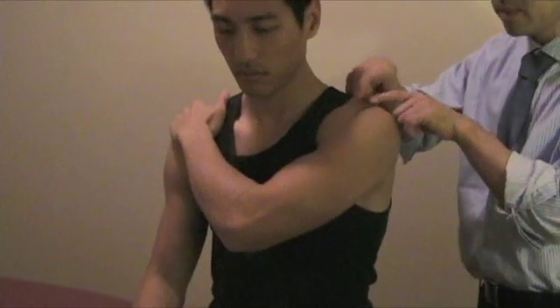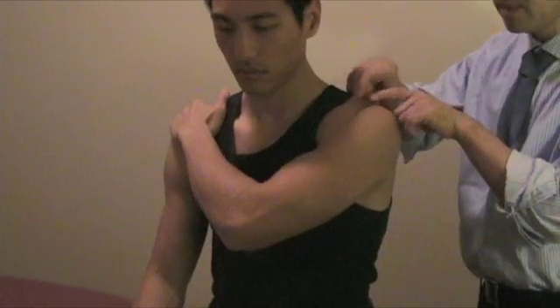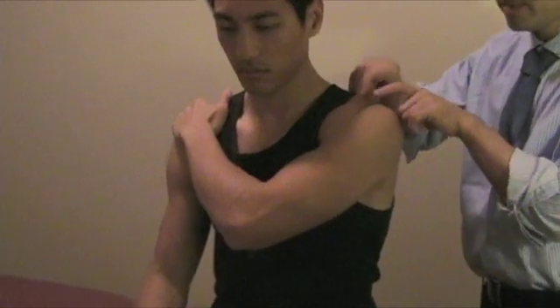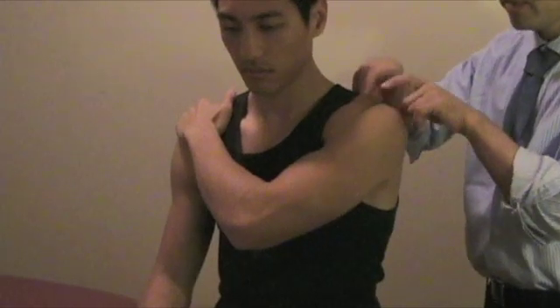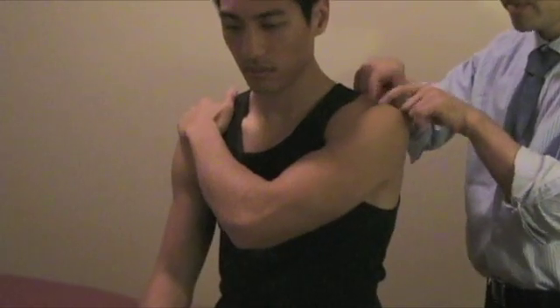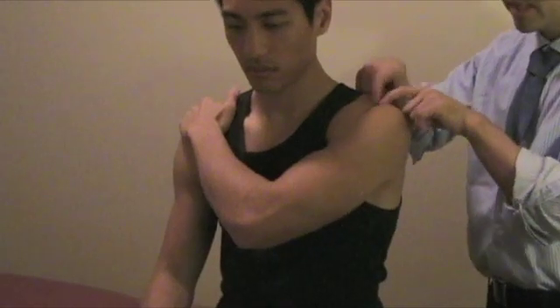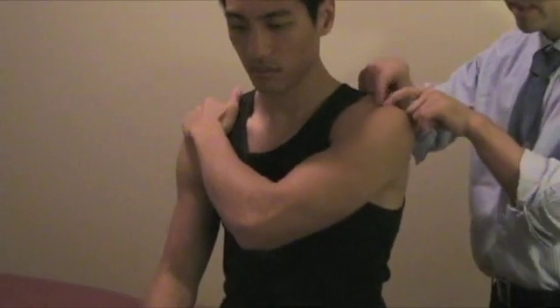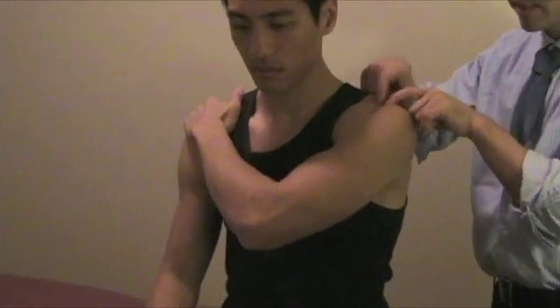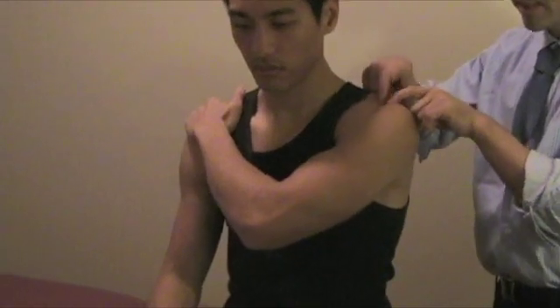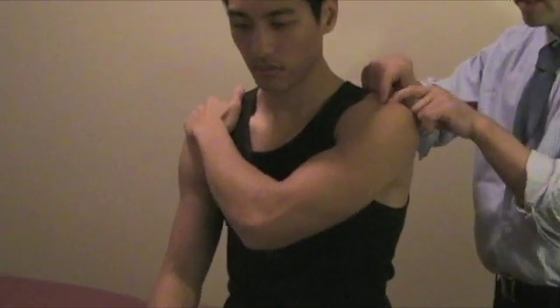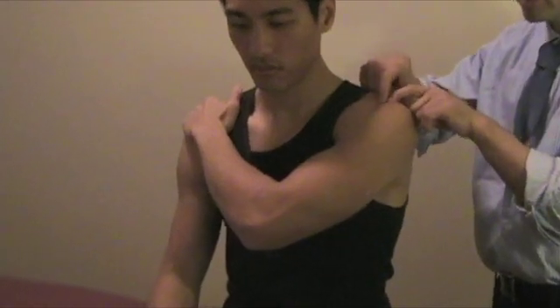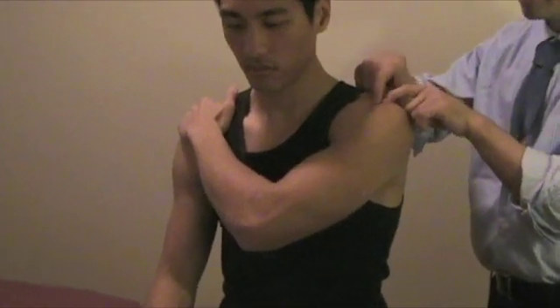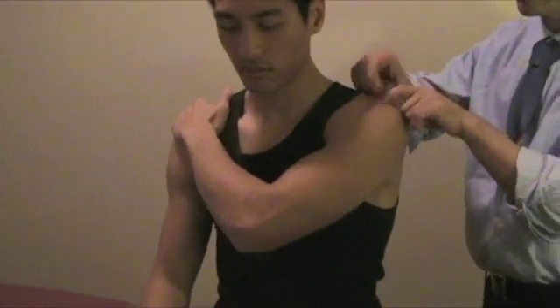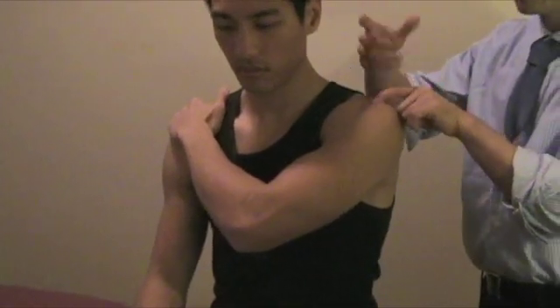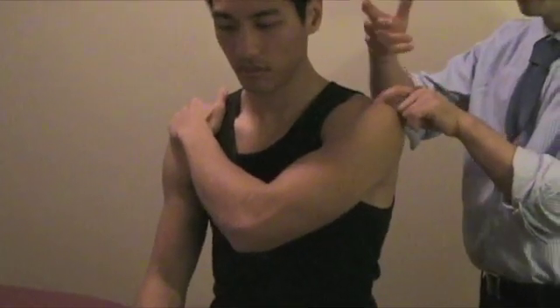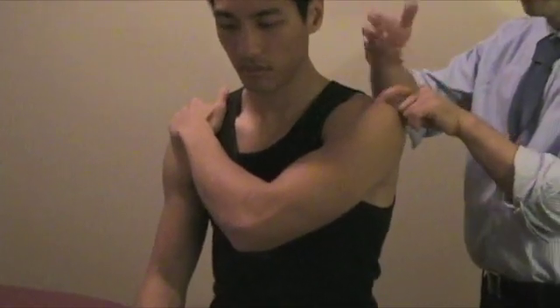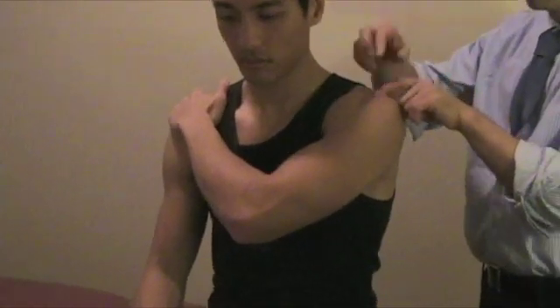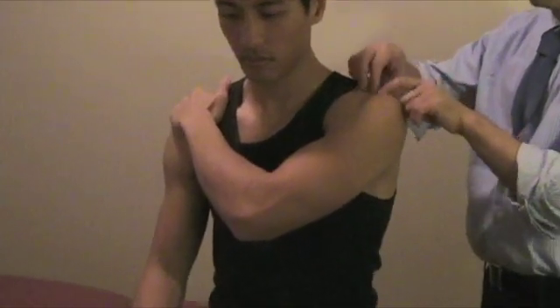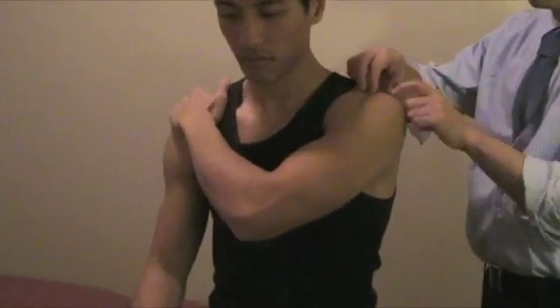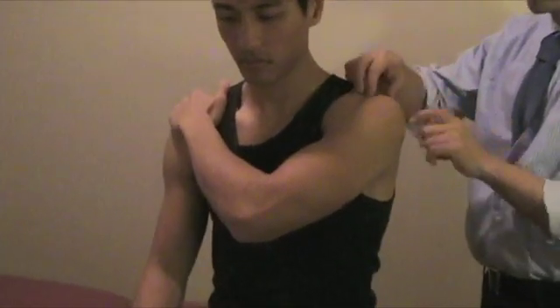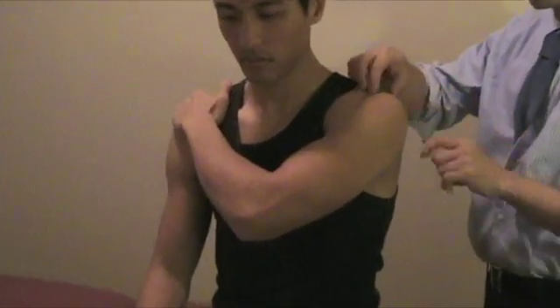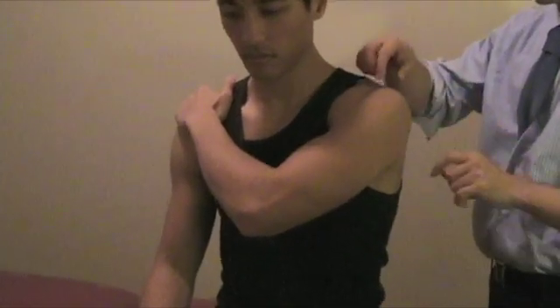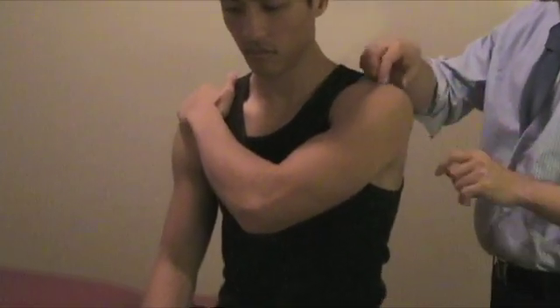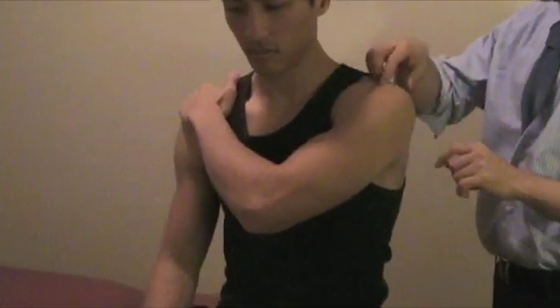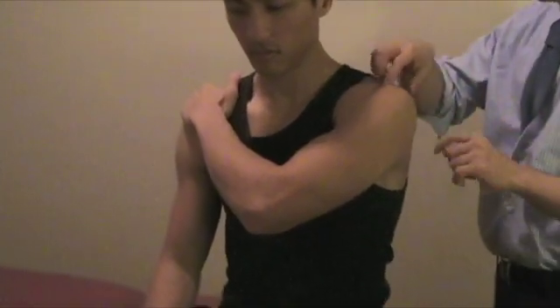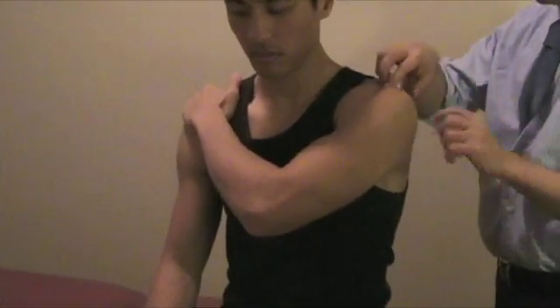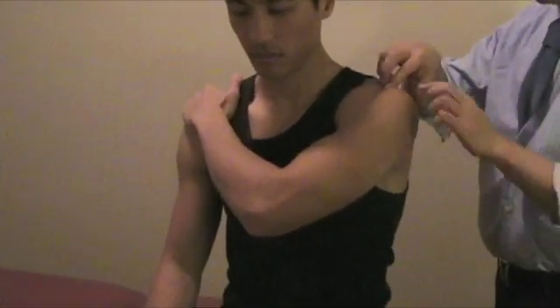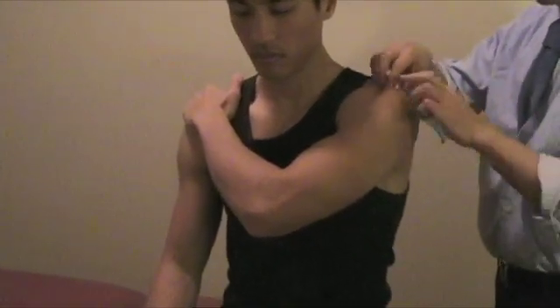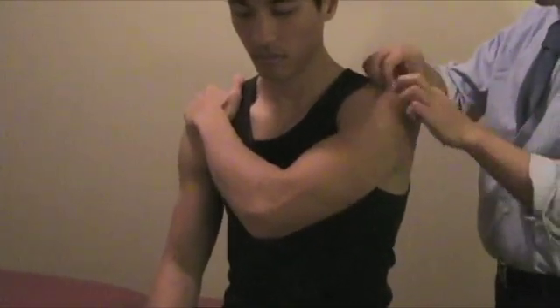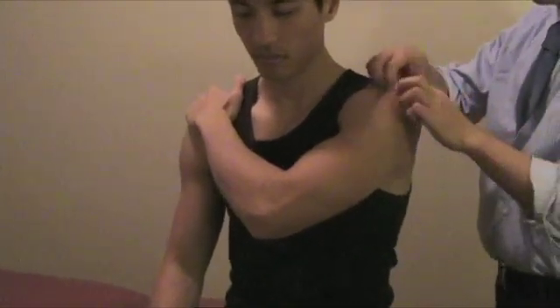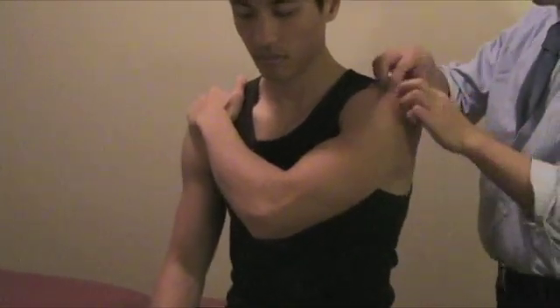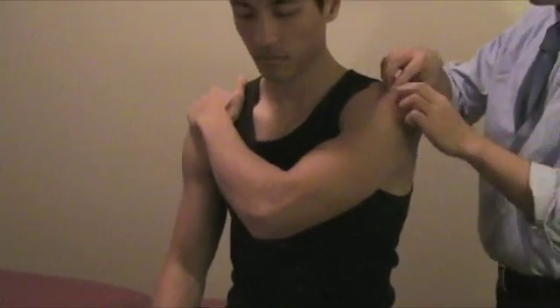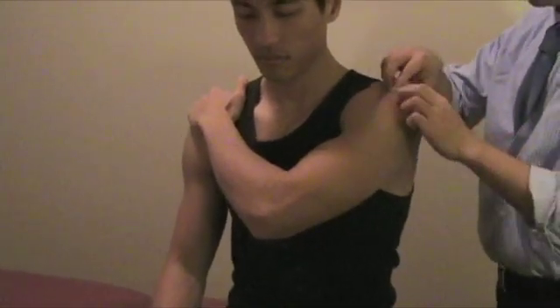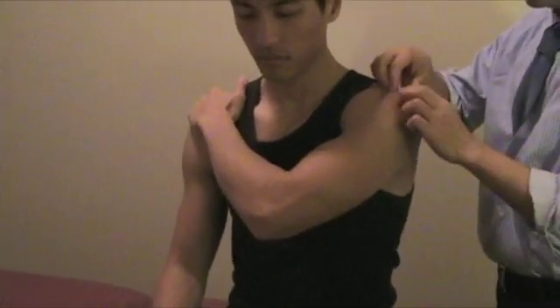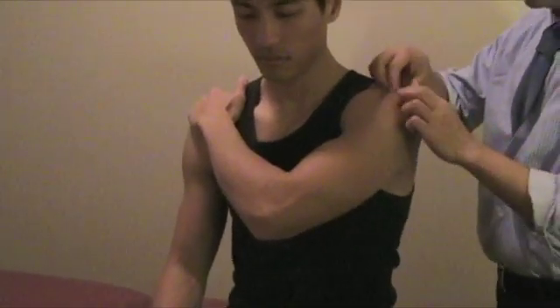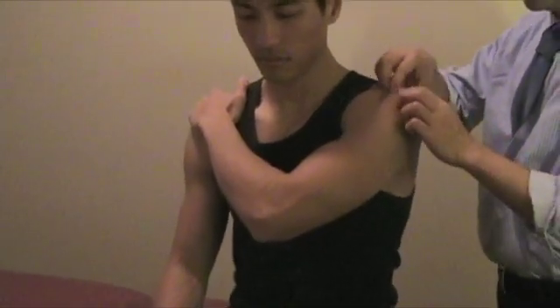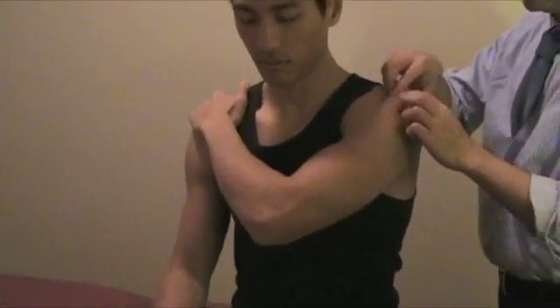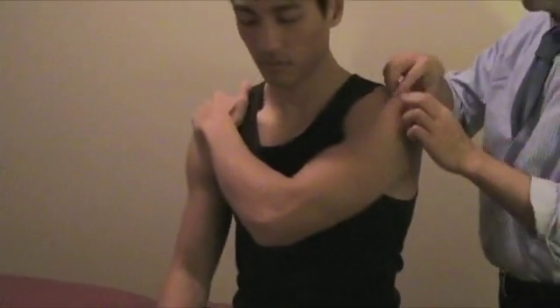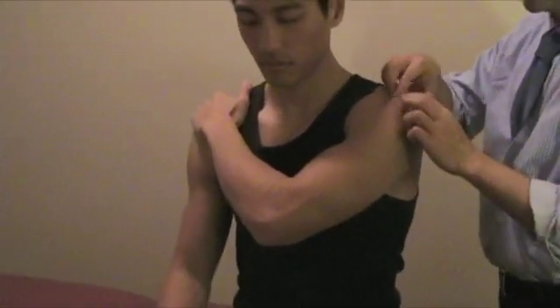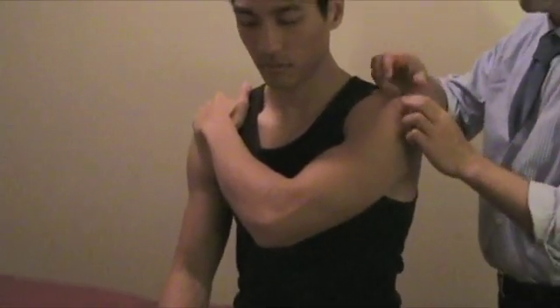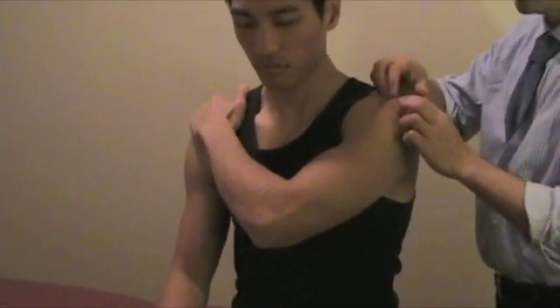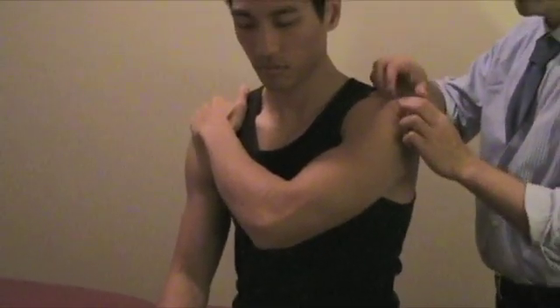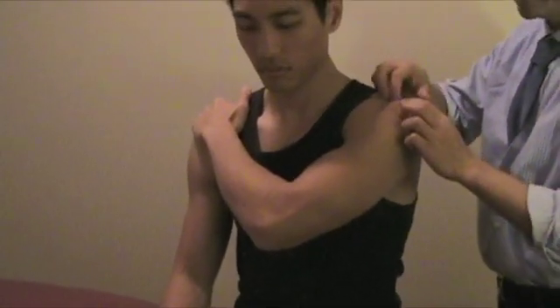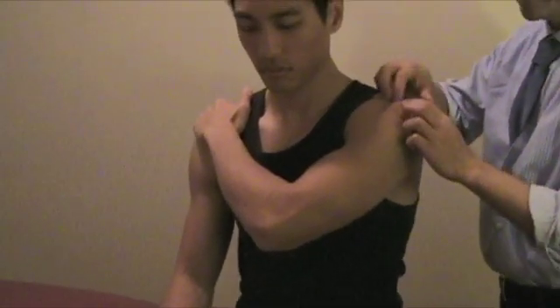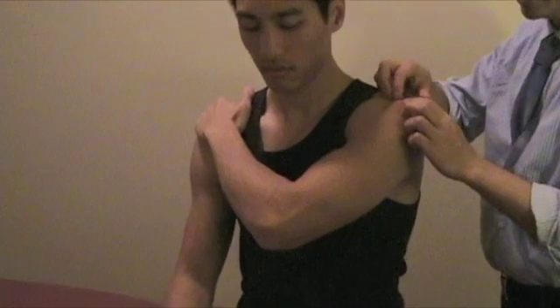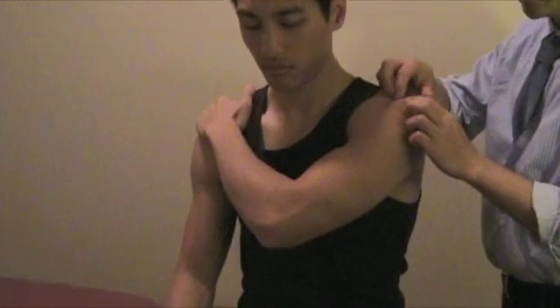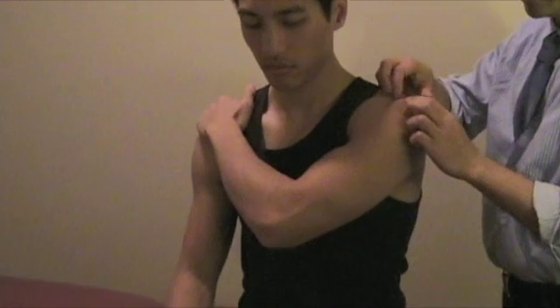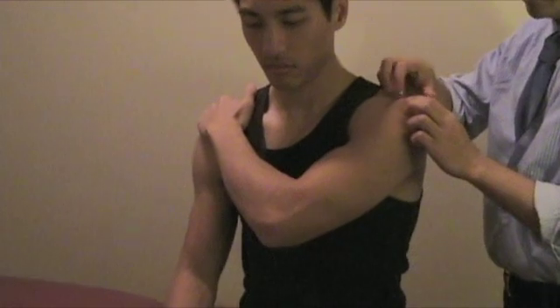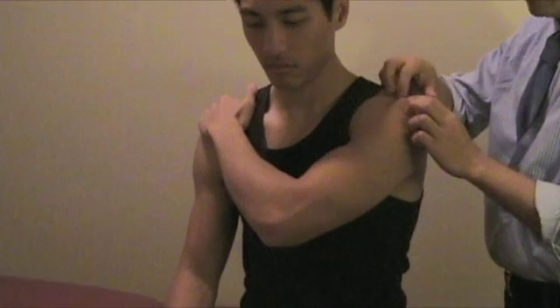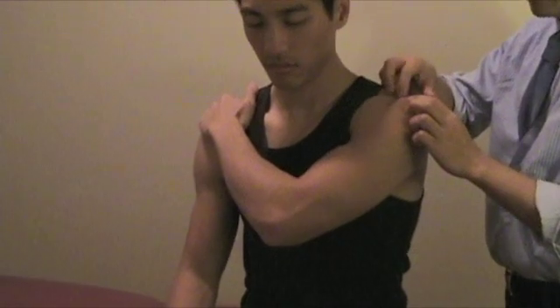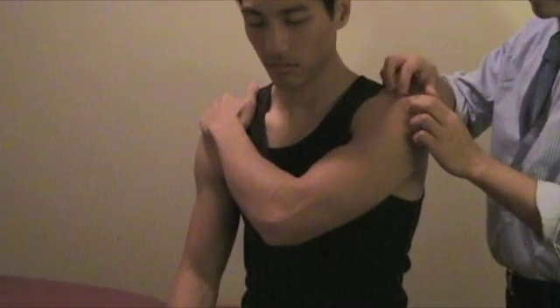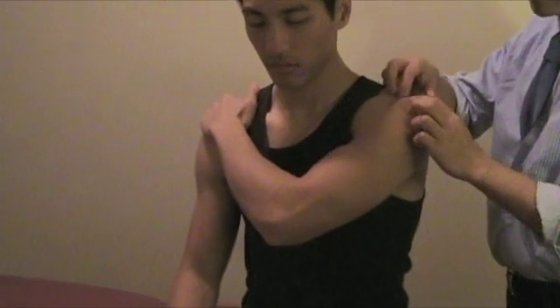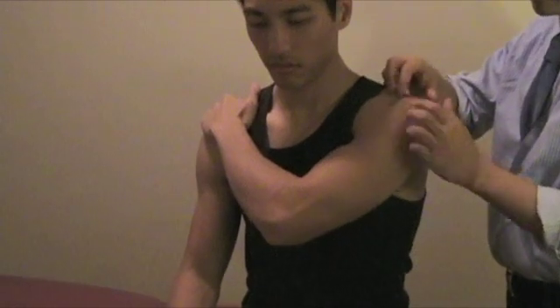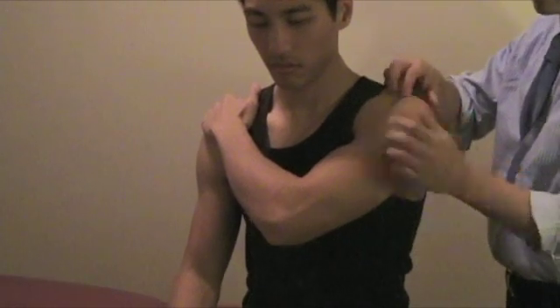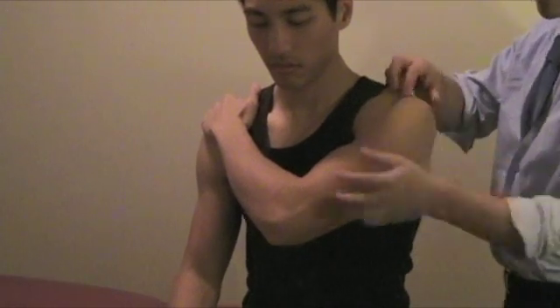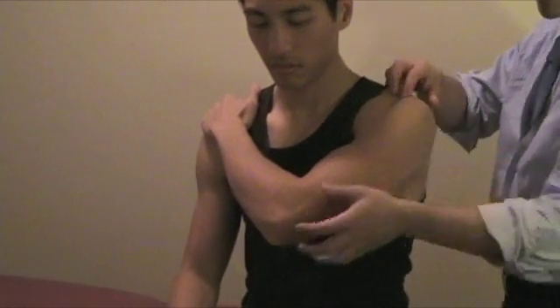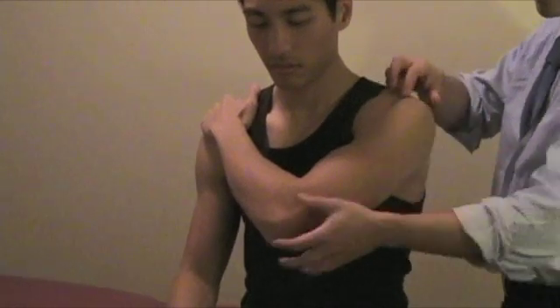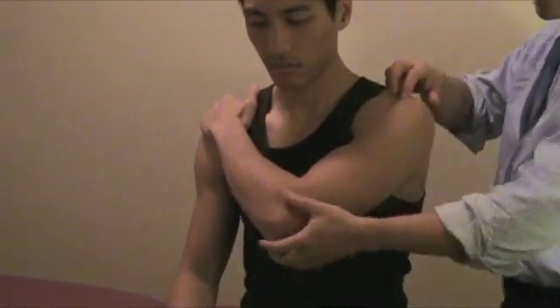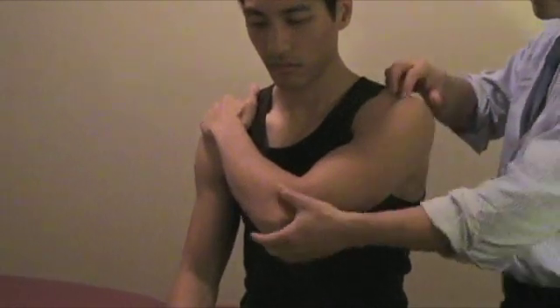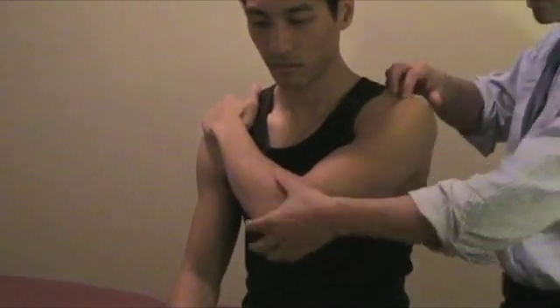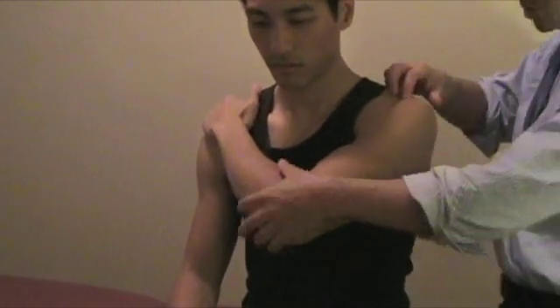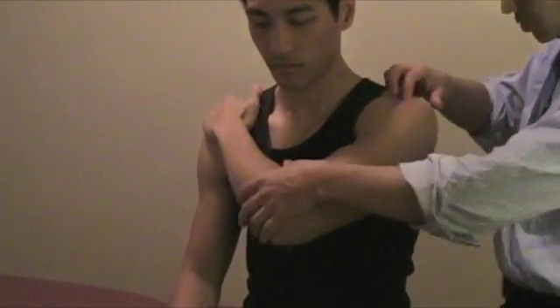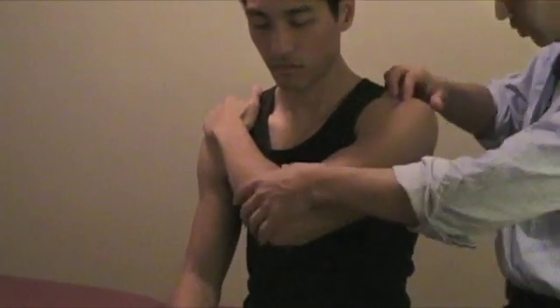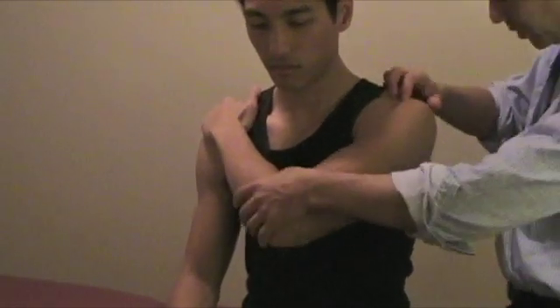If that's the case, that's more of a gut indicator — there's a little irritation and inflammation at the SC joint.